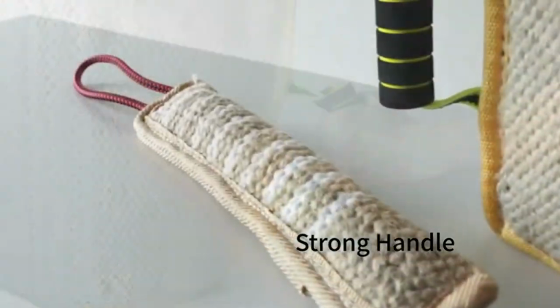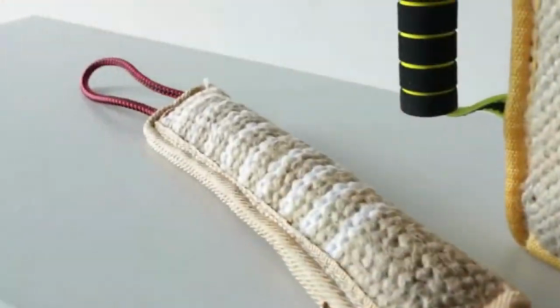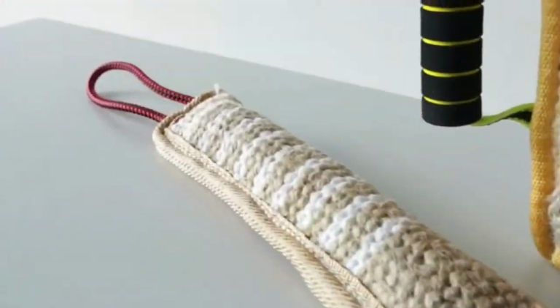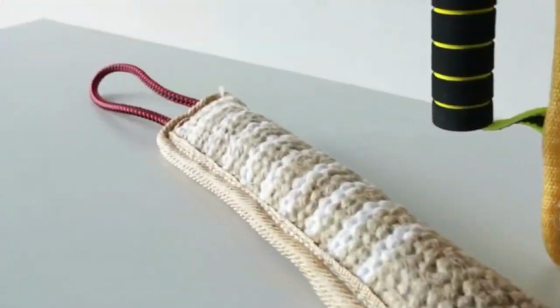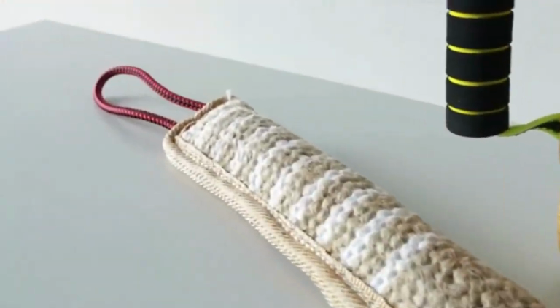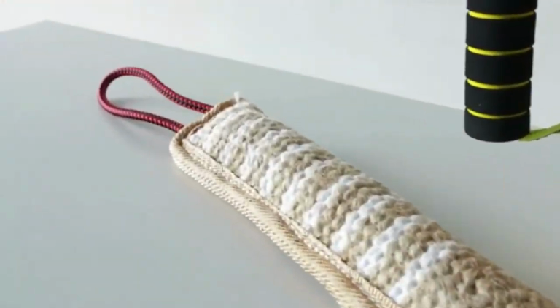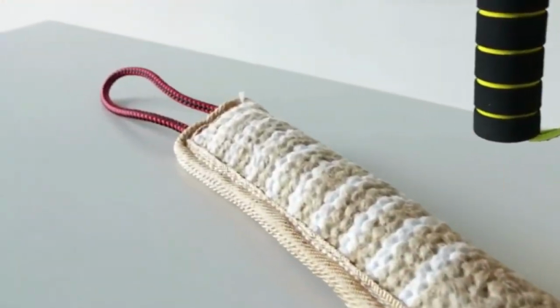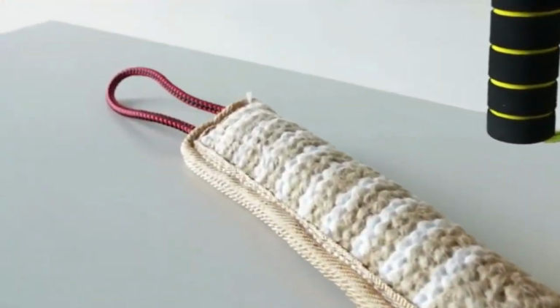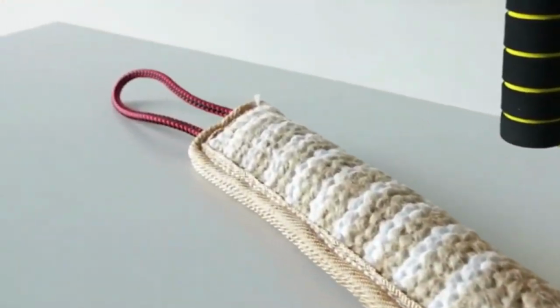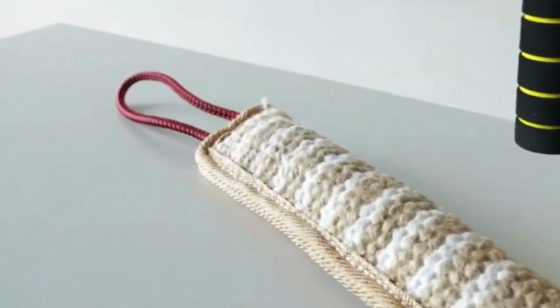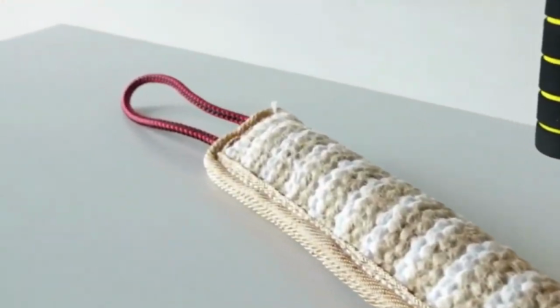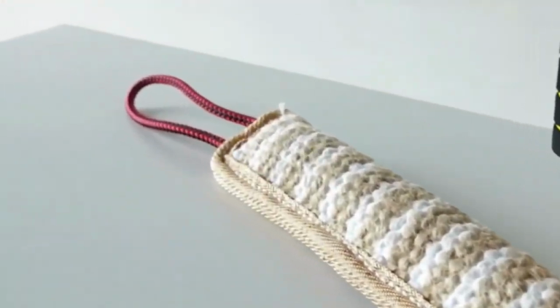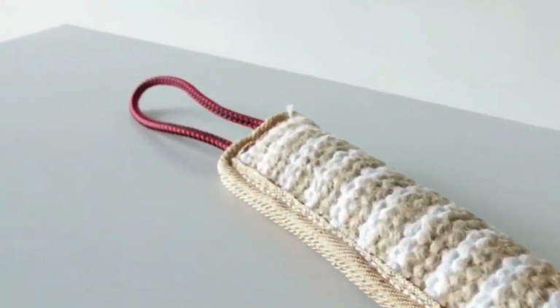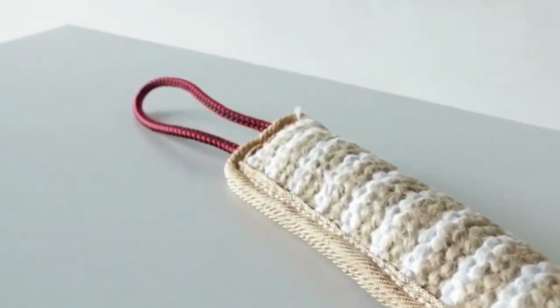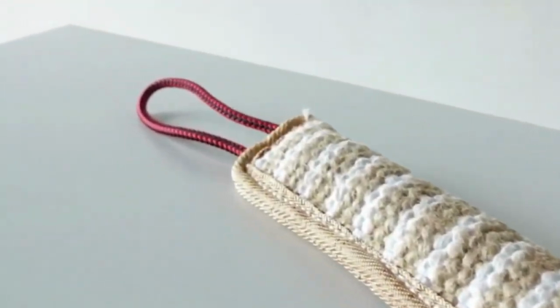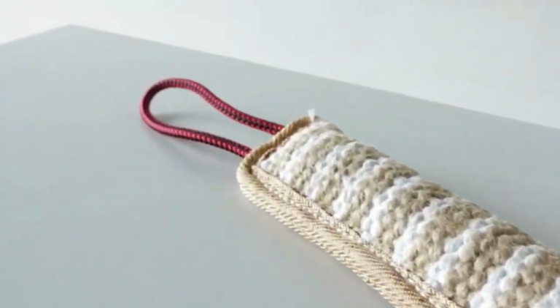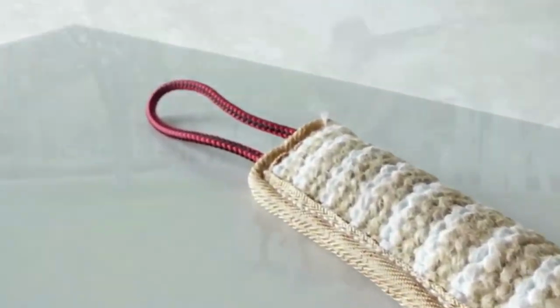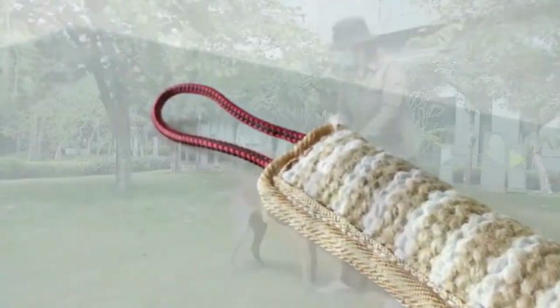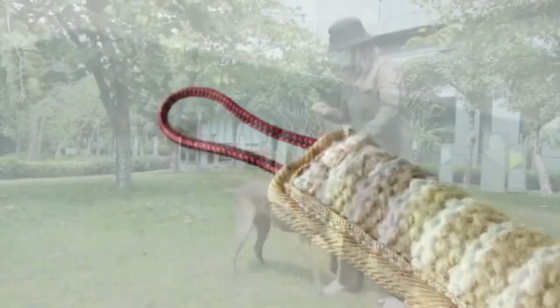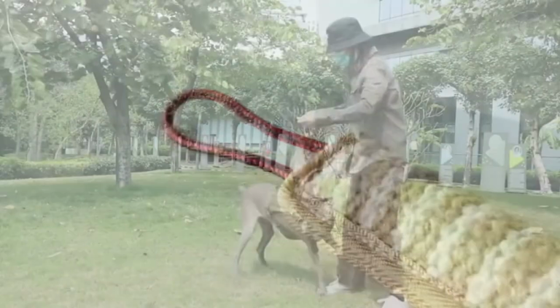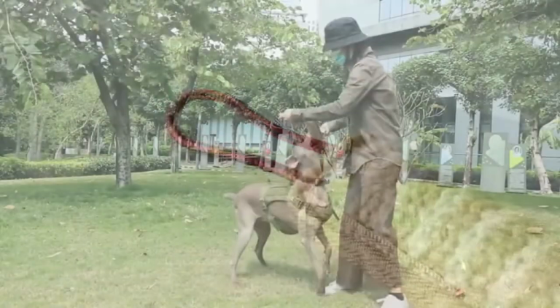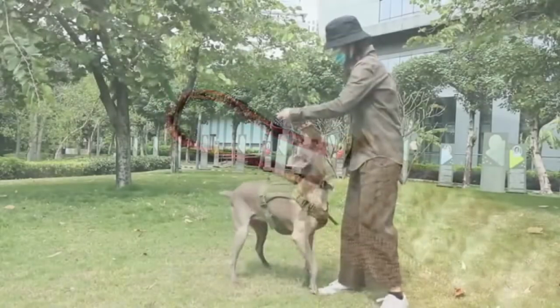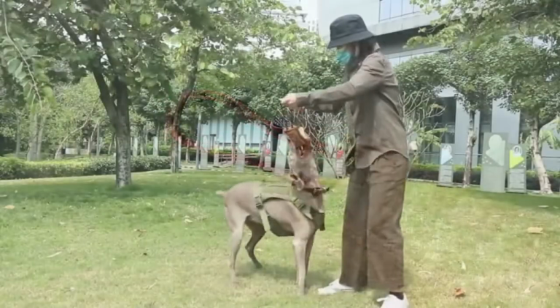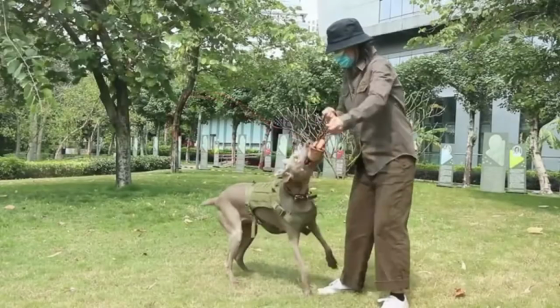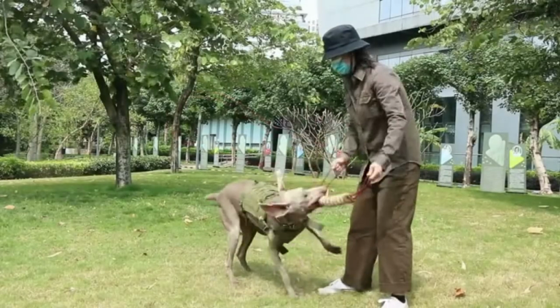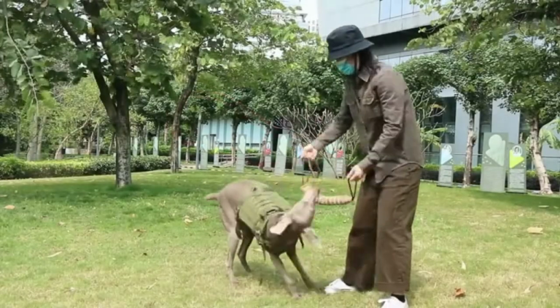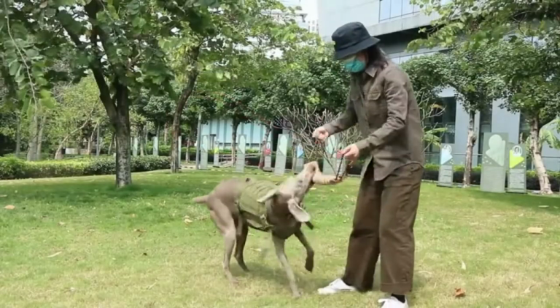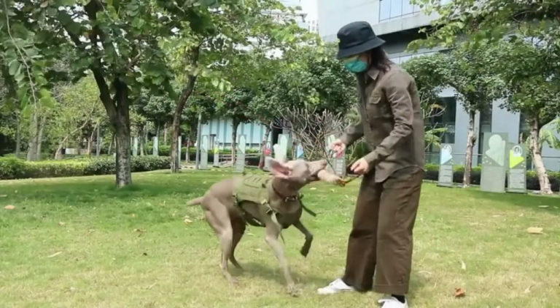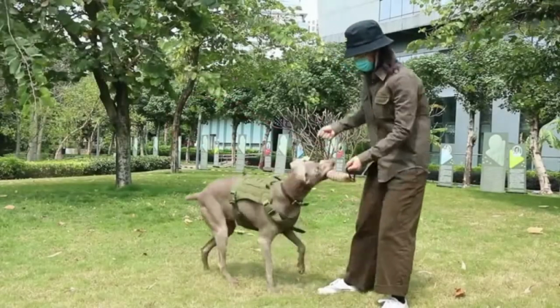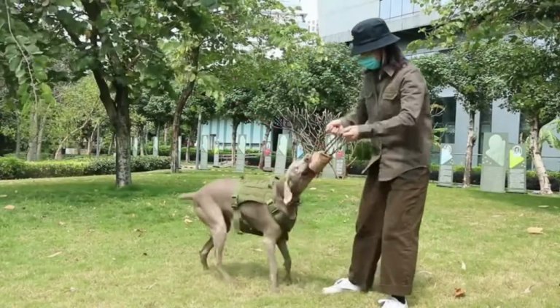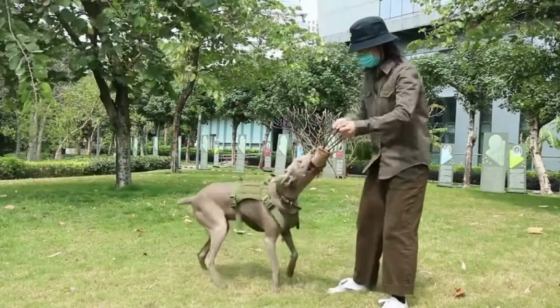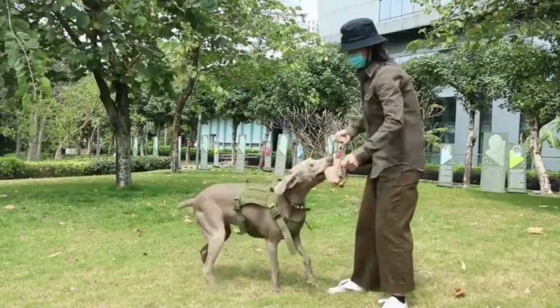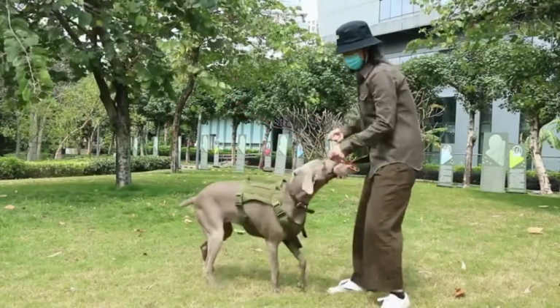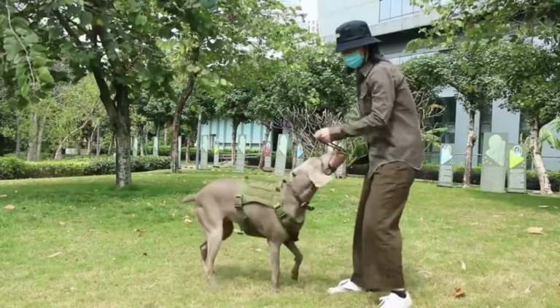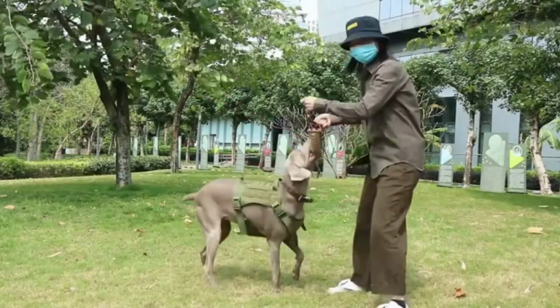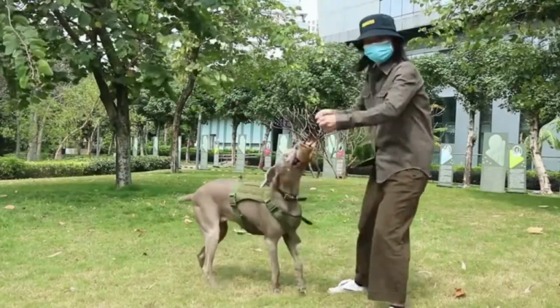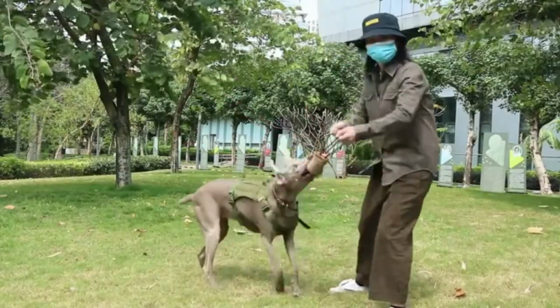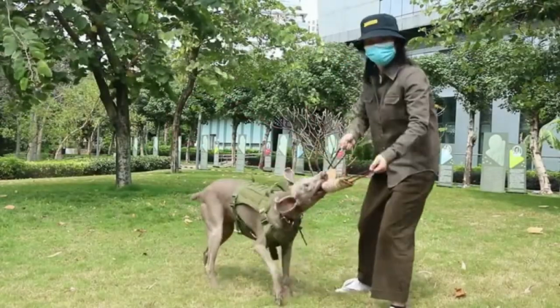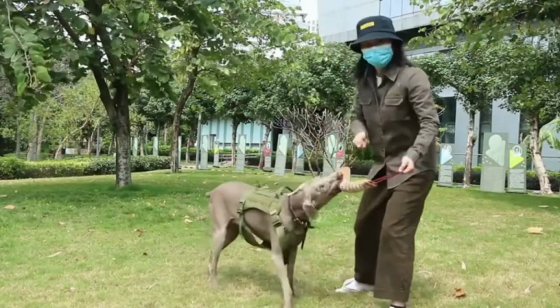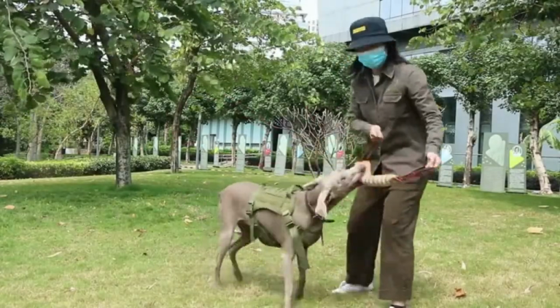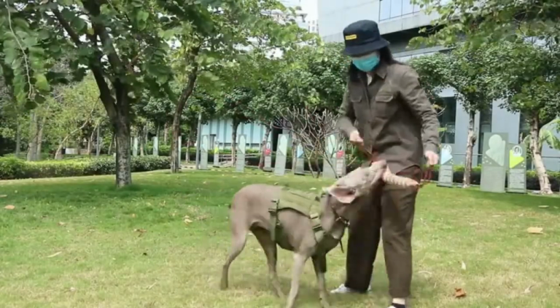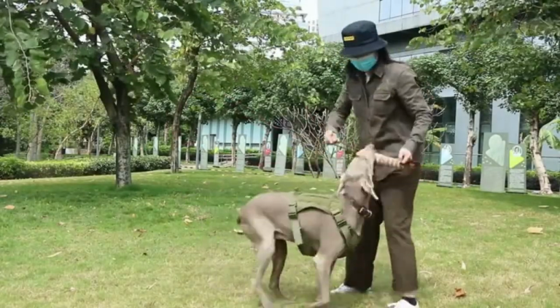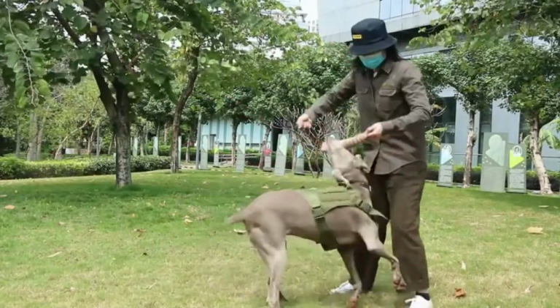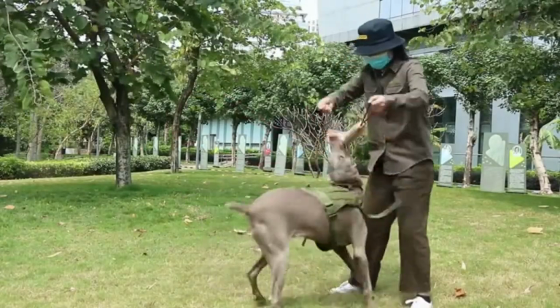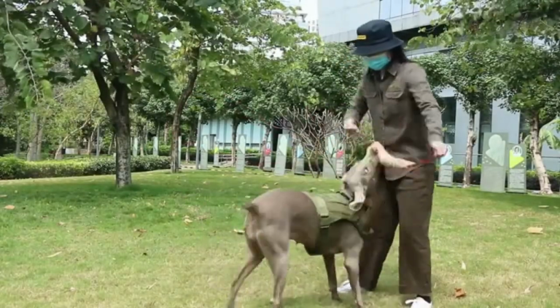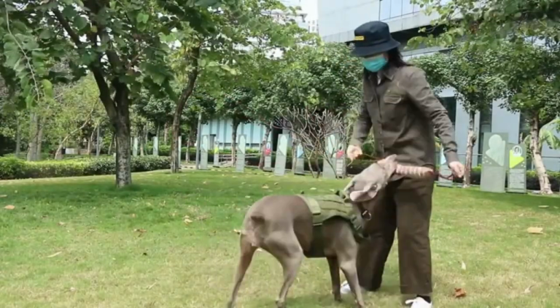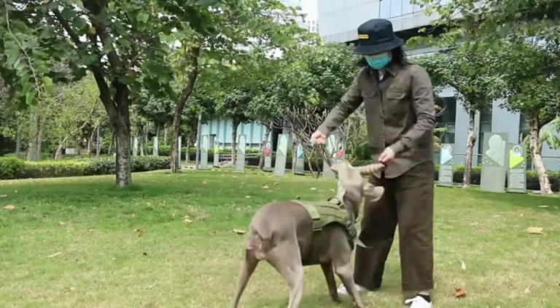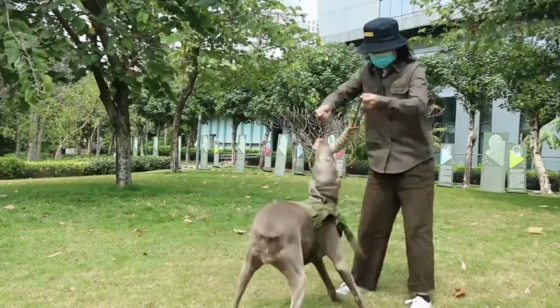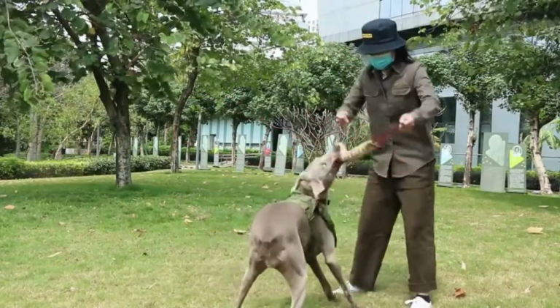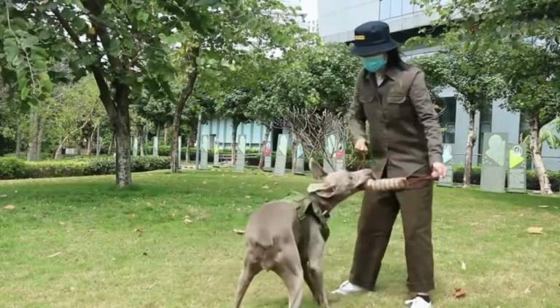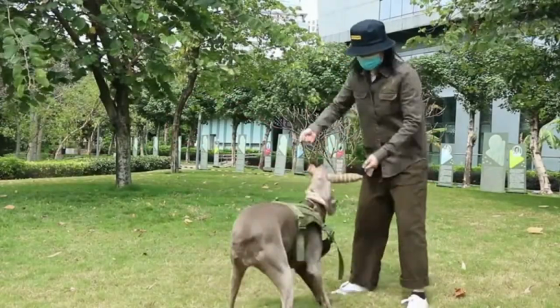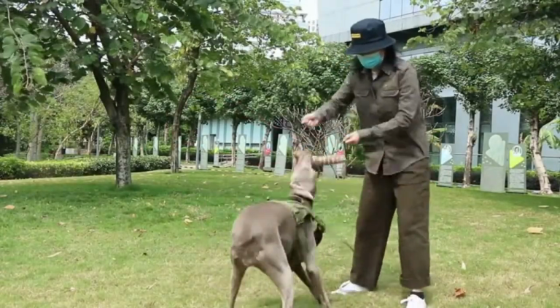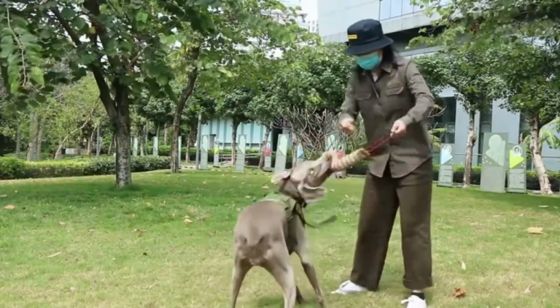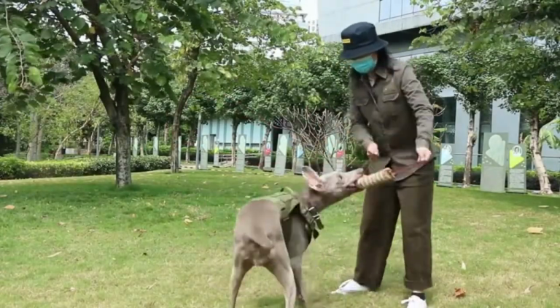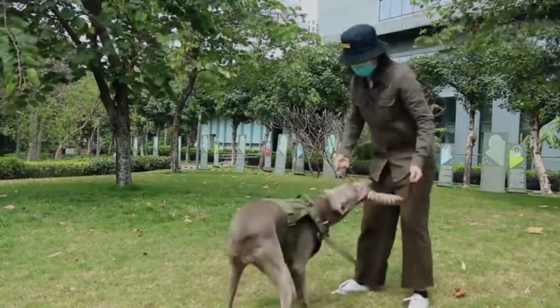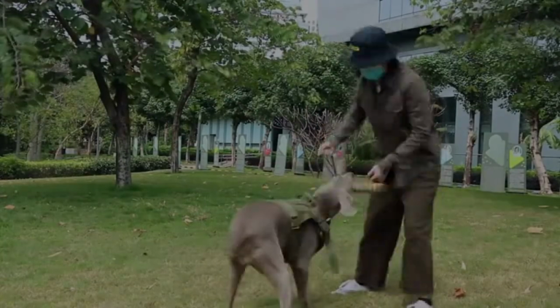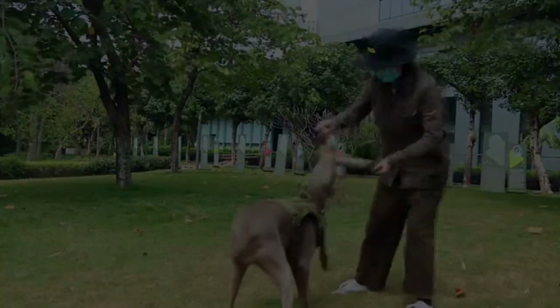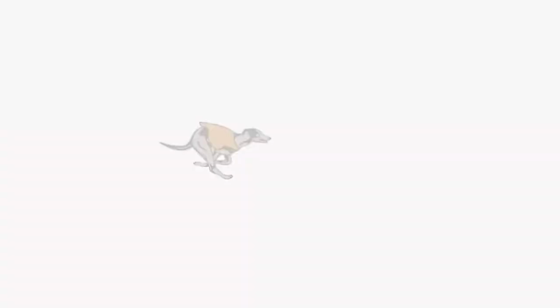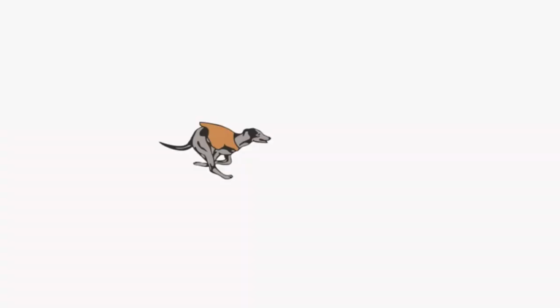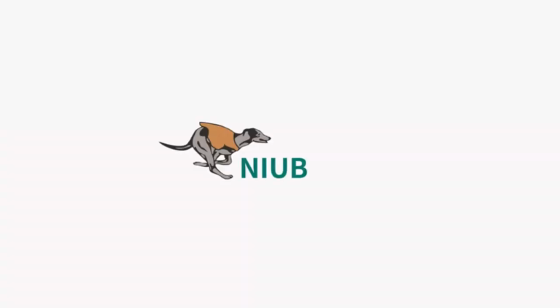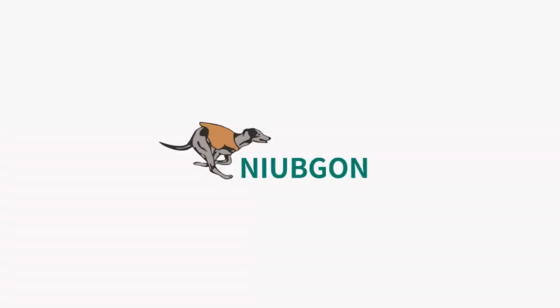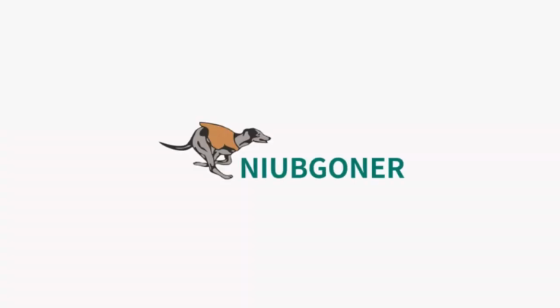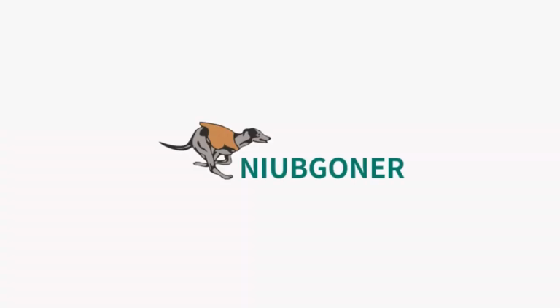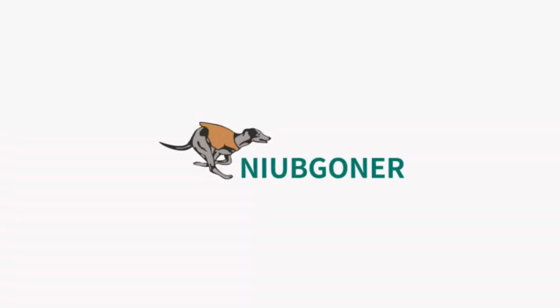The dog tug toy is also made of jute with high quality. It's double stitching. This is a fantastic interactive toy.